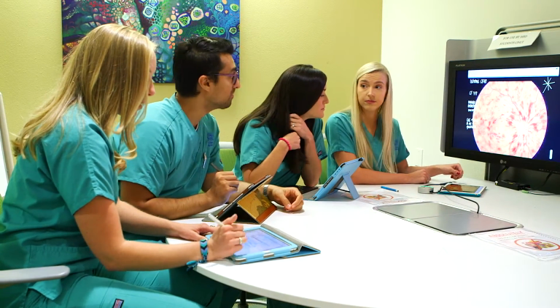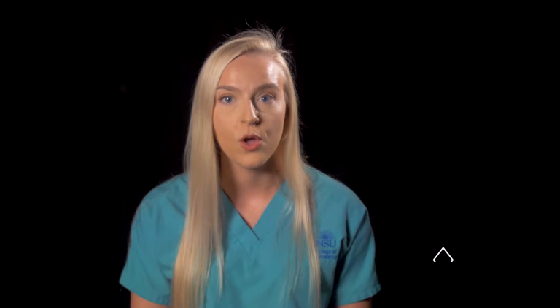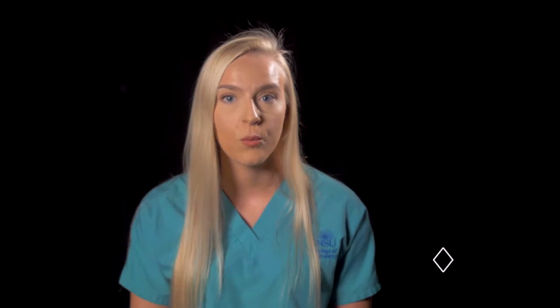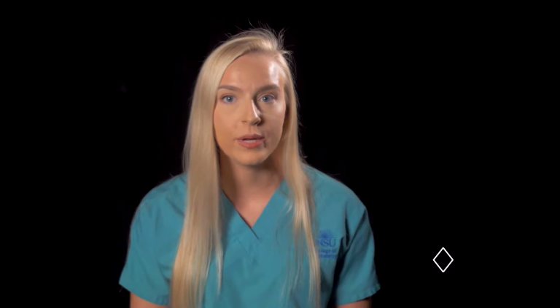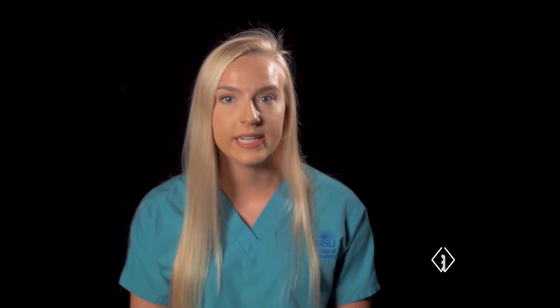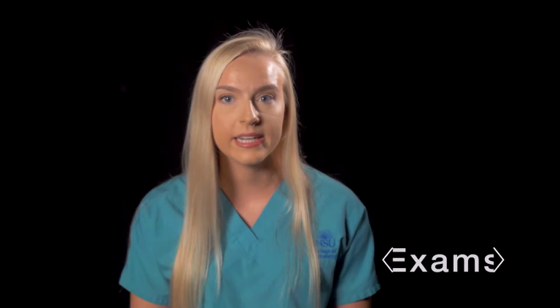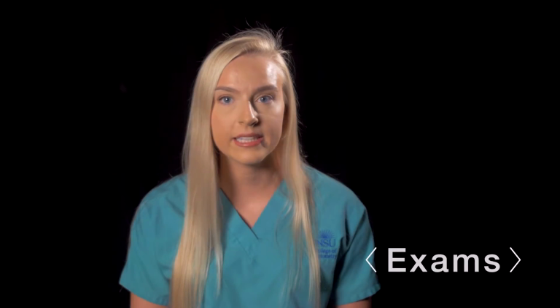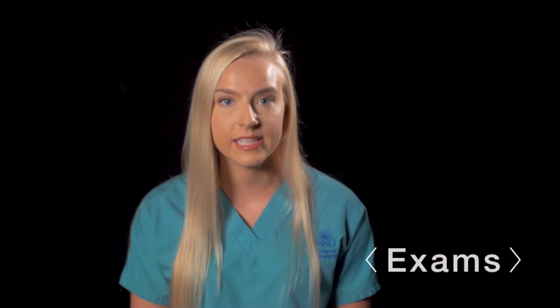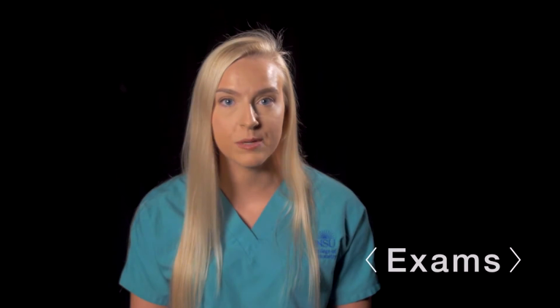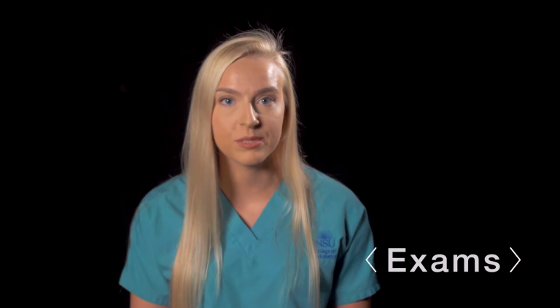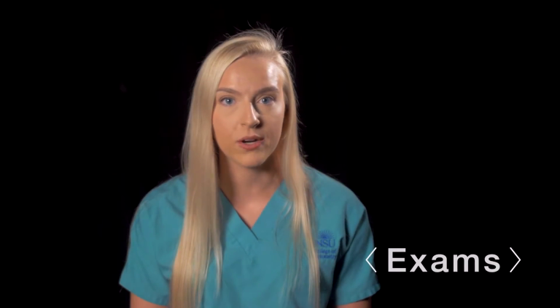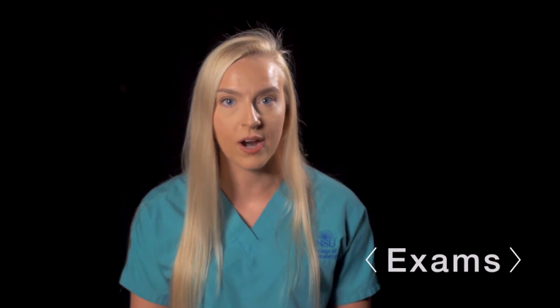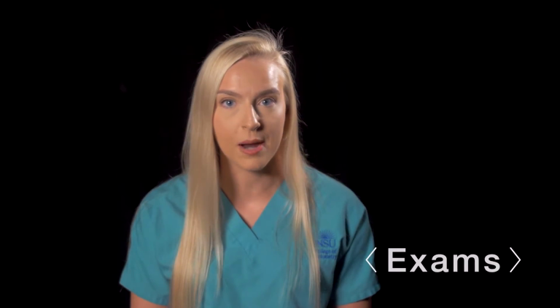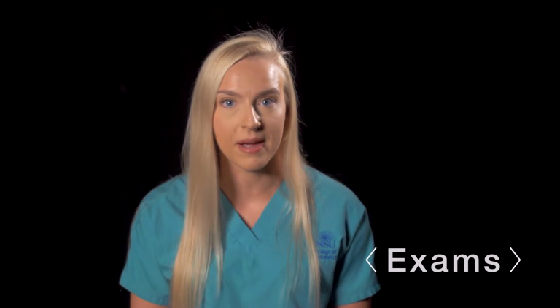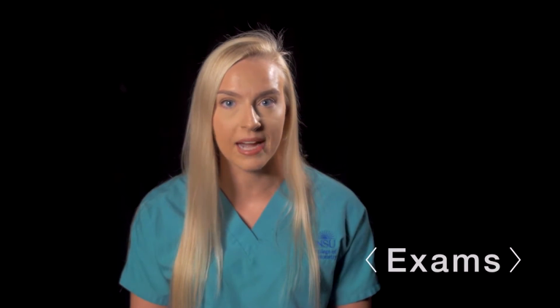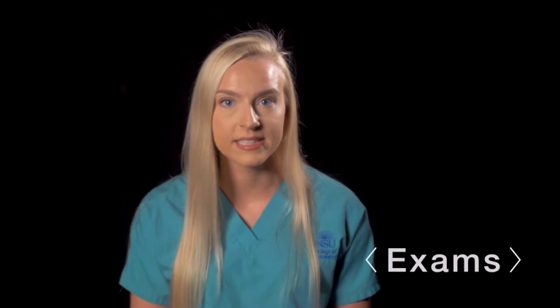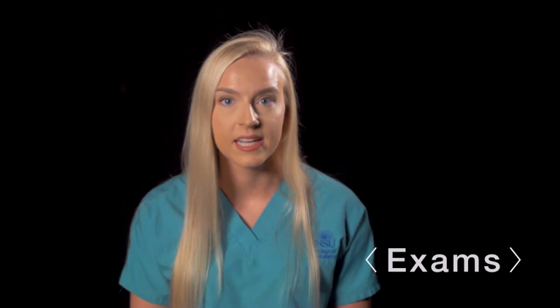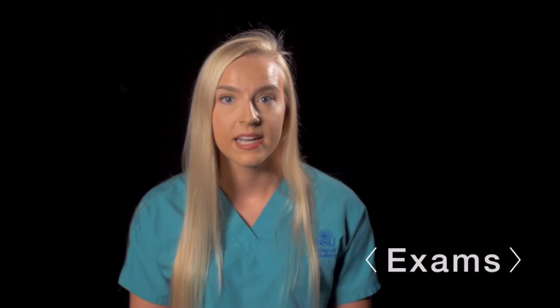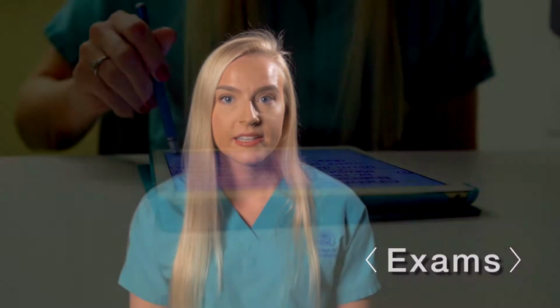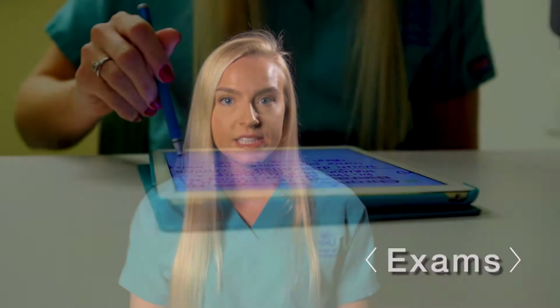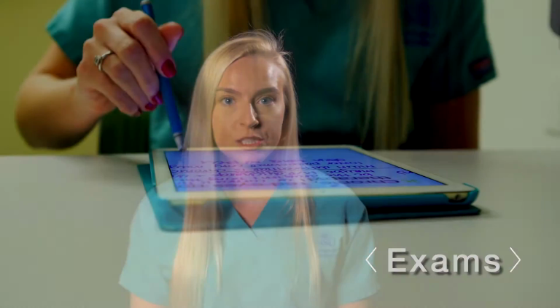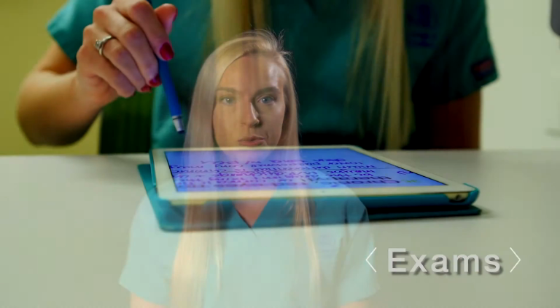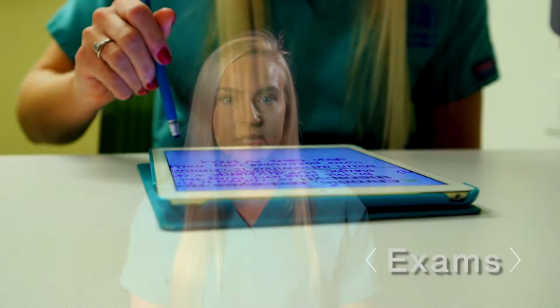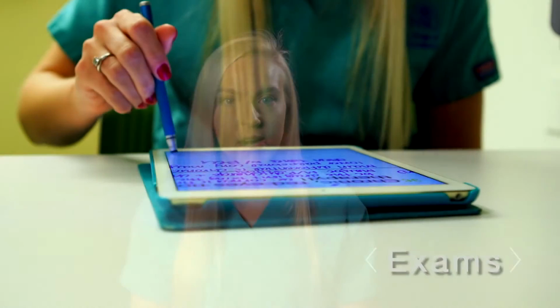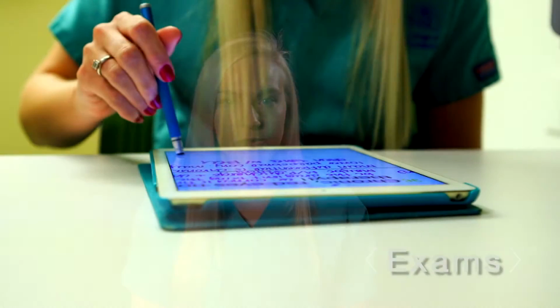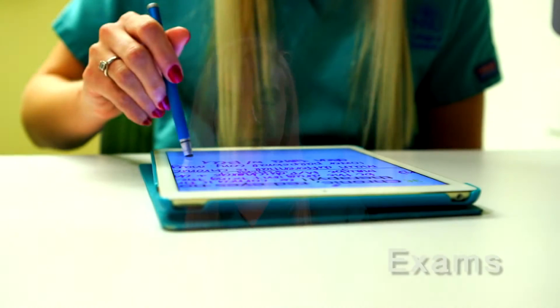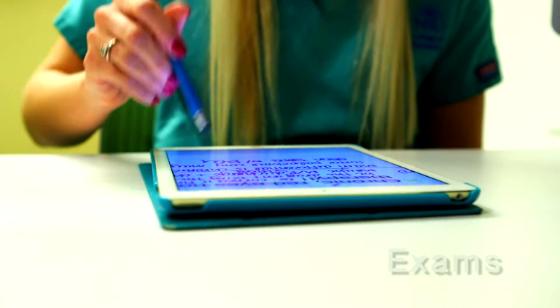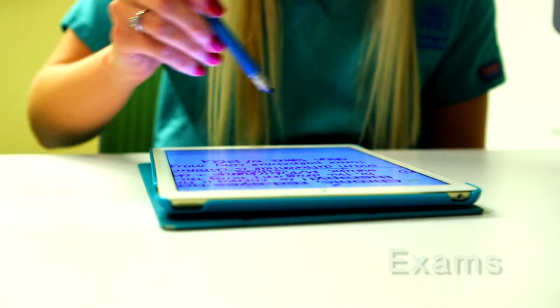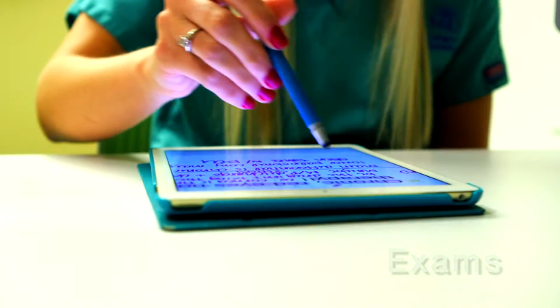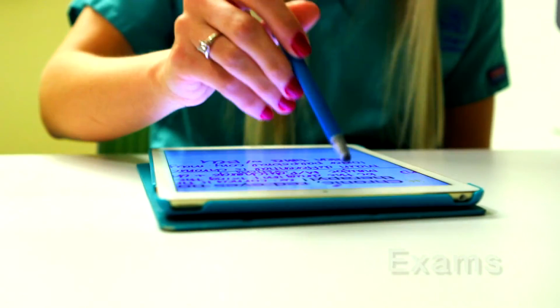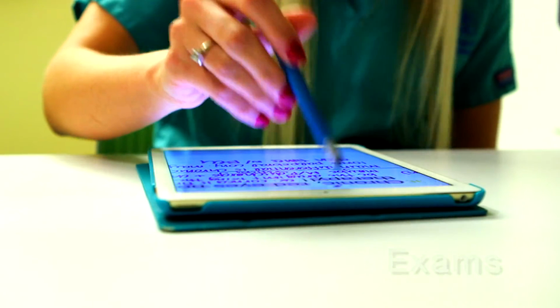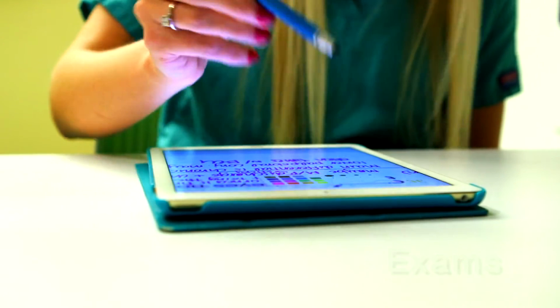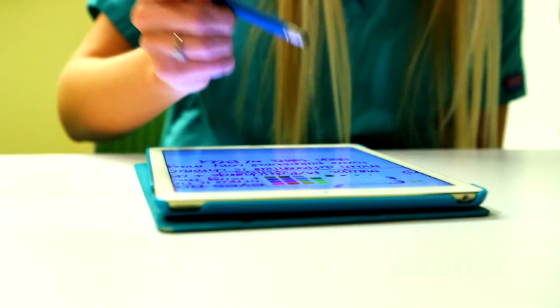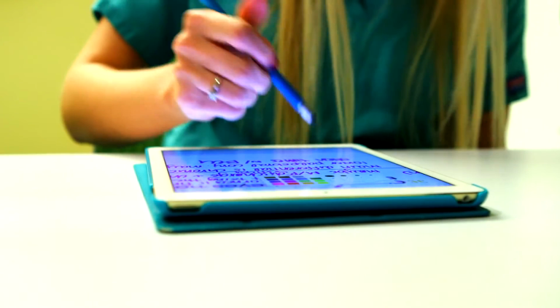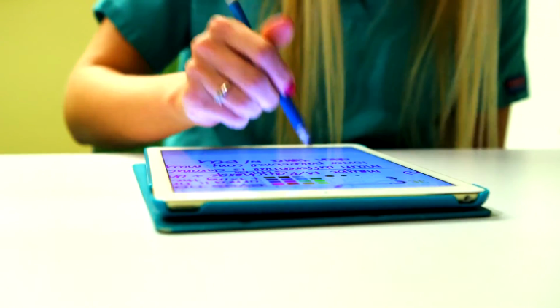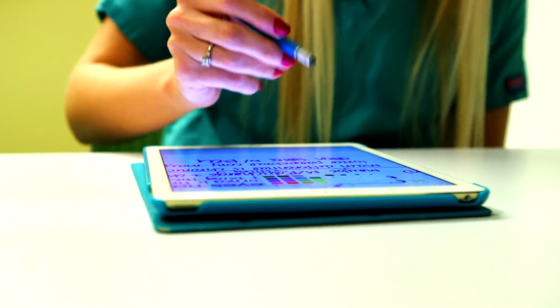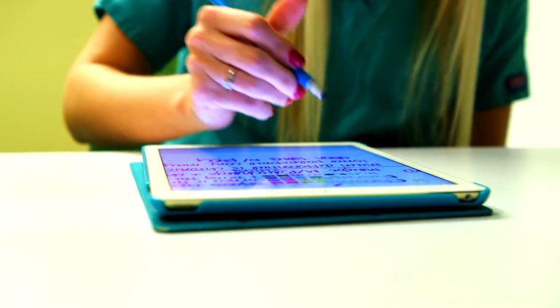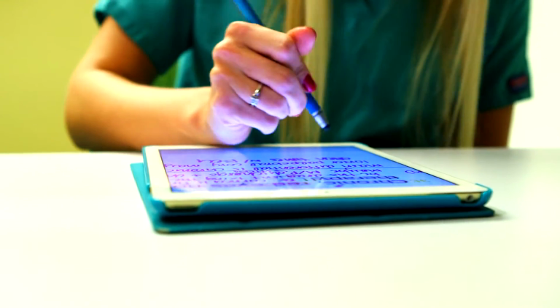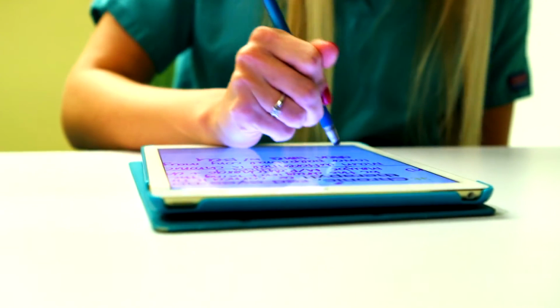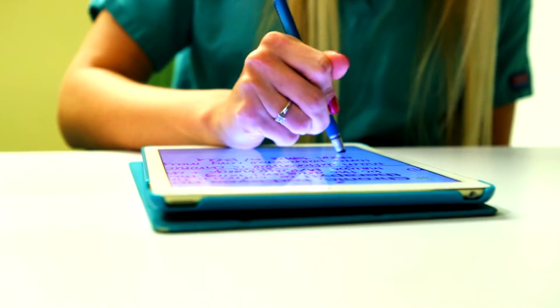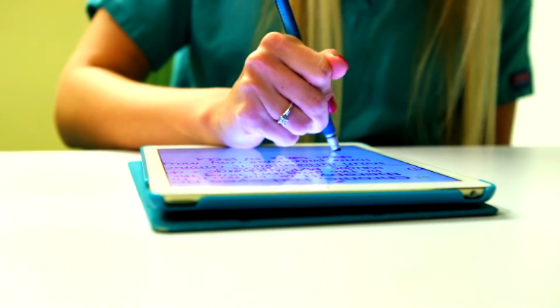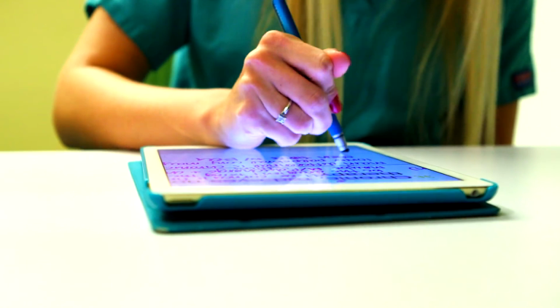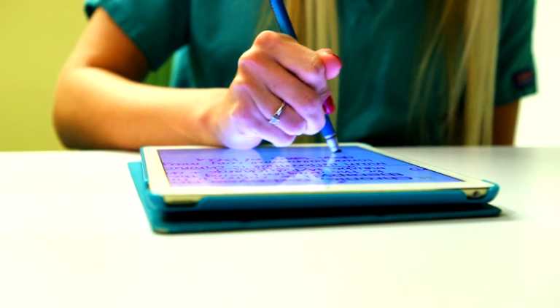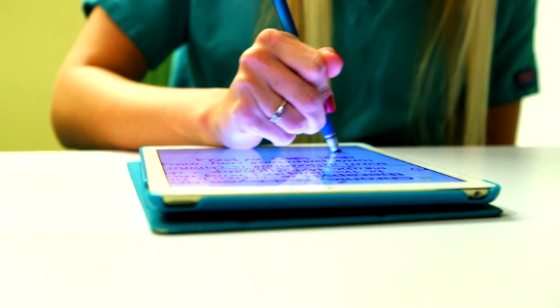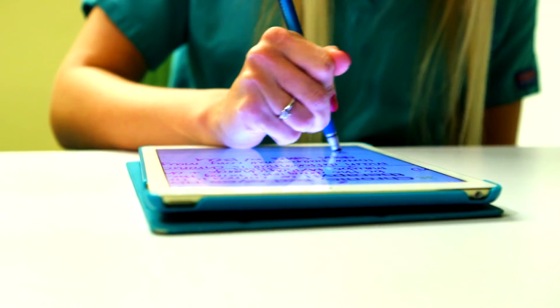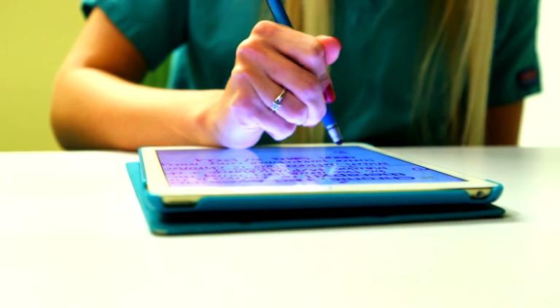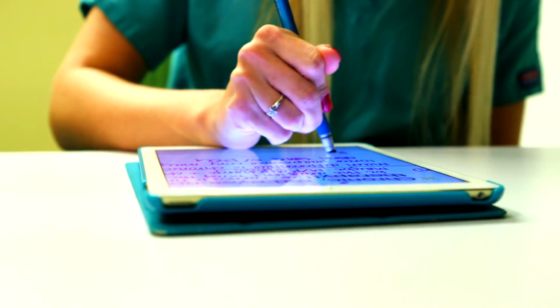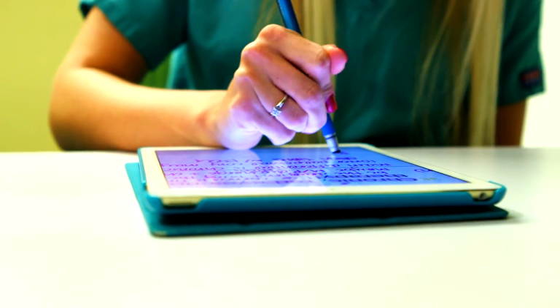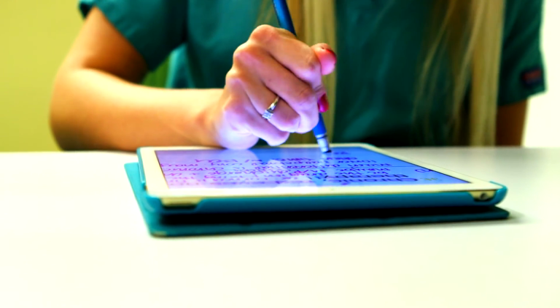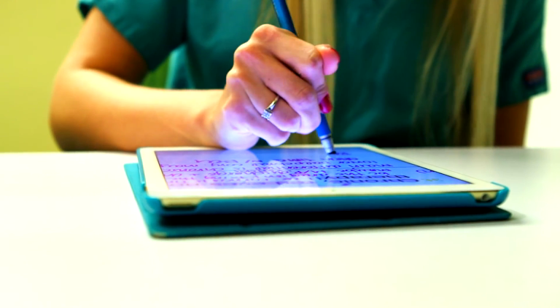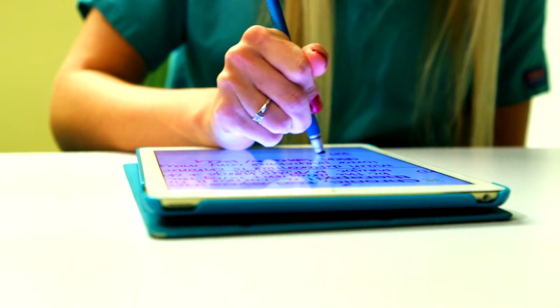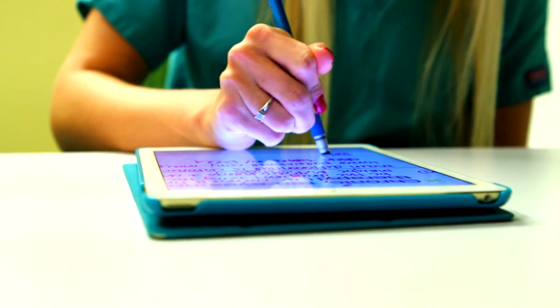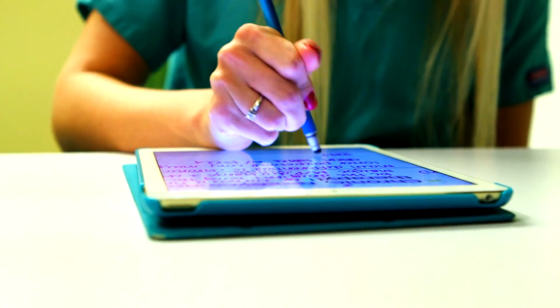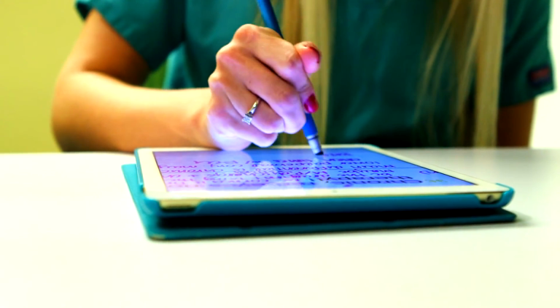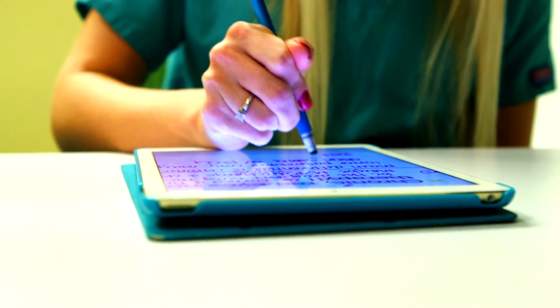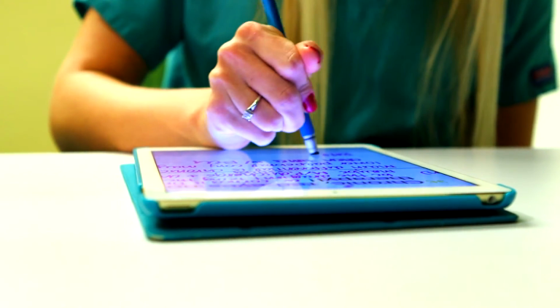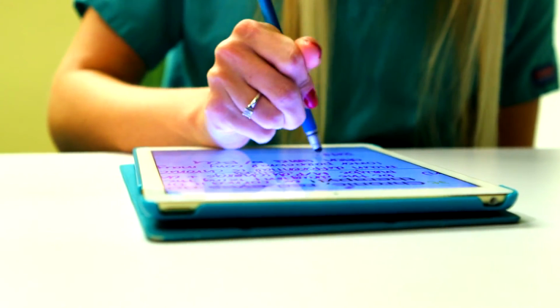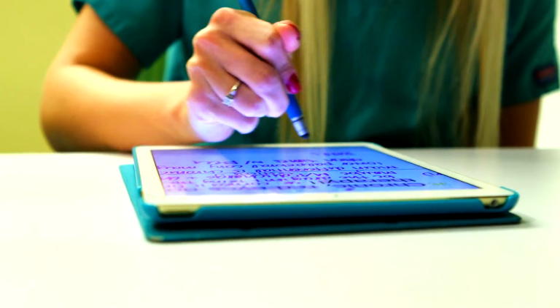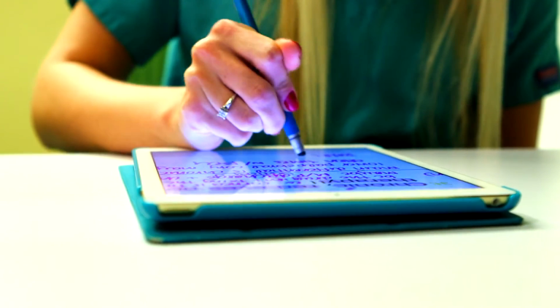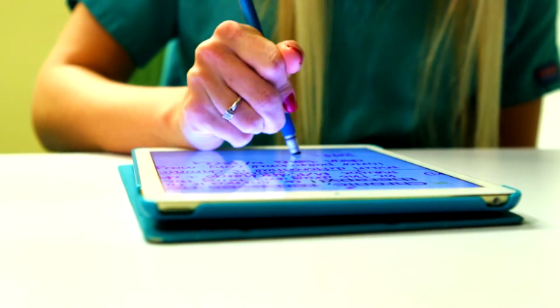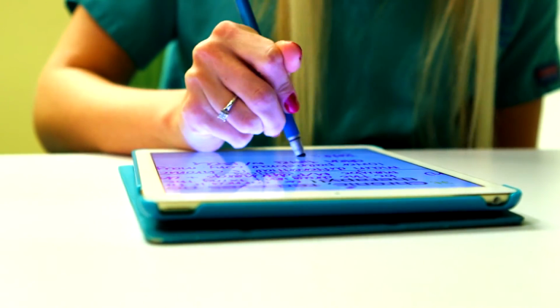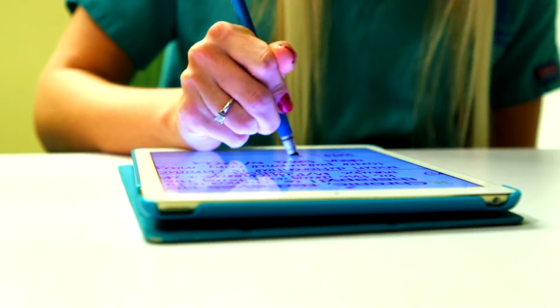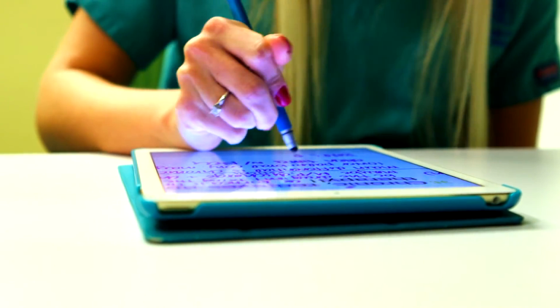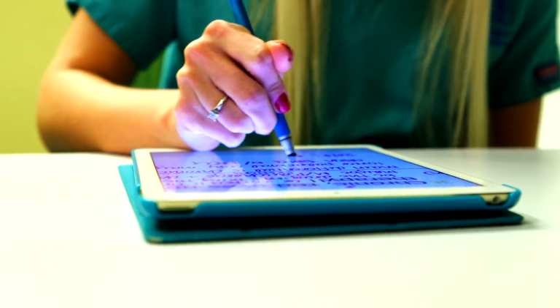We take exams on our iPads. This is really helpful to prepare us for the national board exams because they are given in electronic formats too.